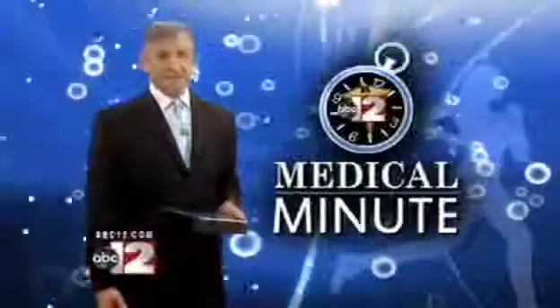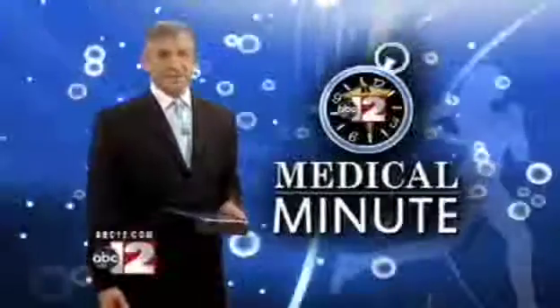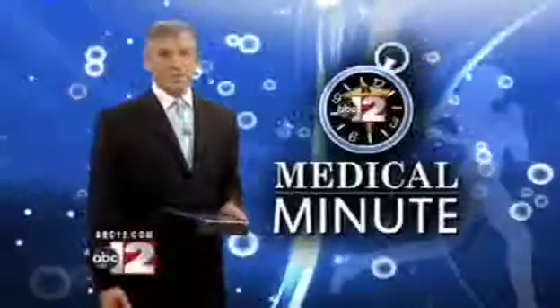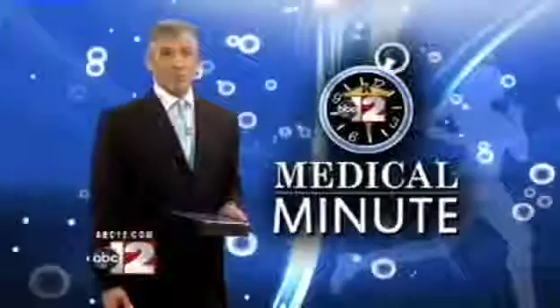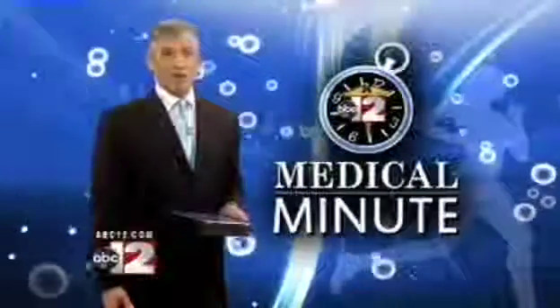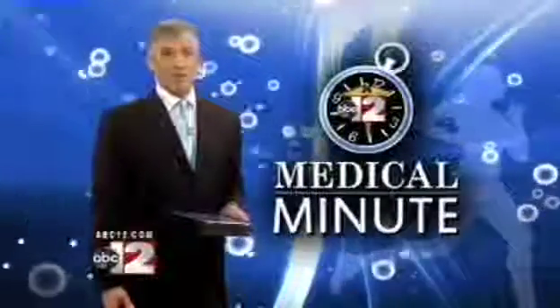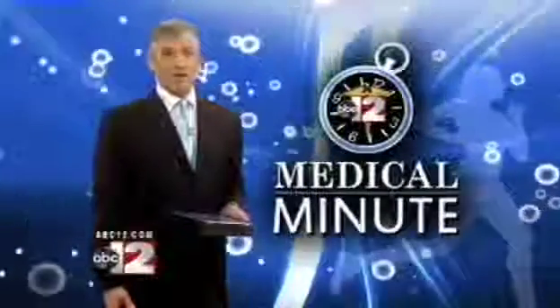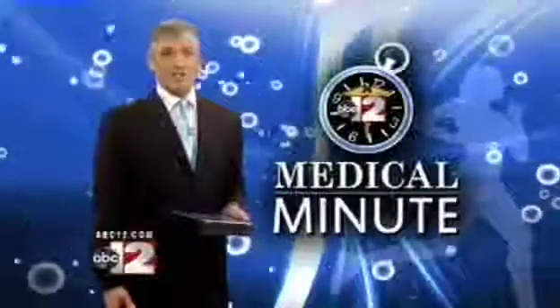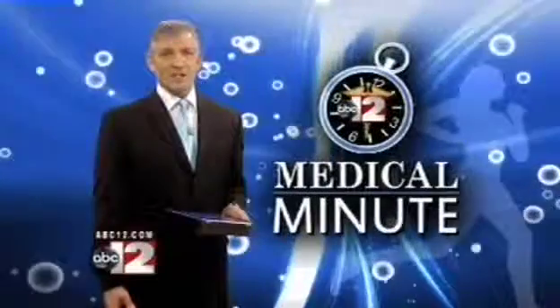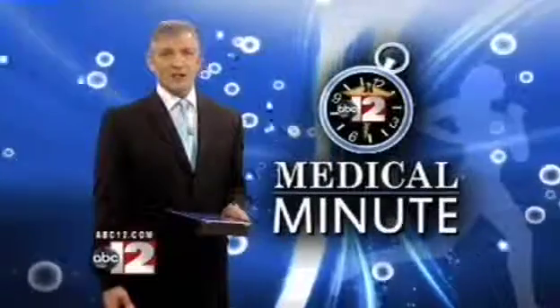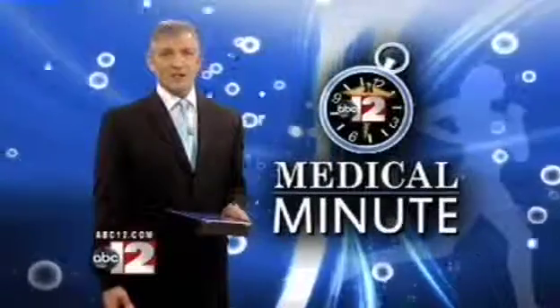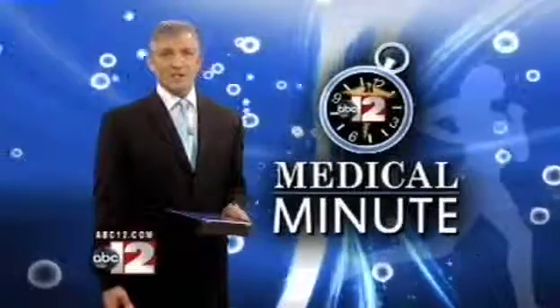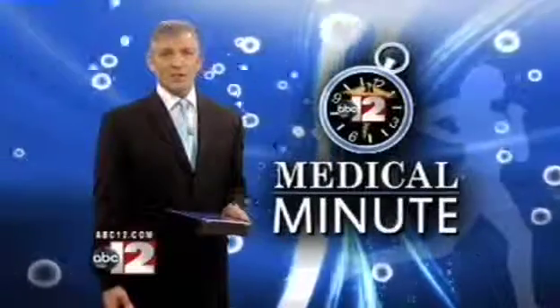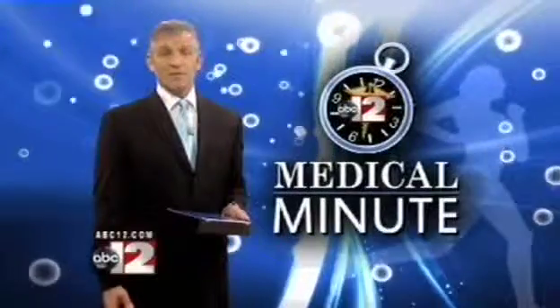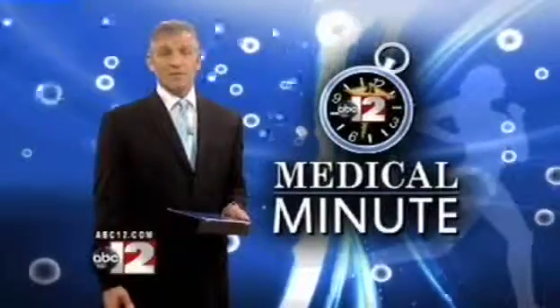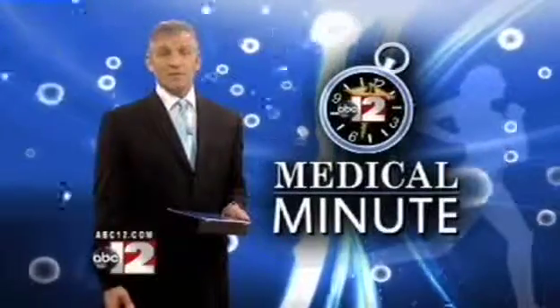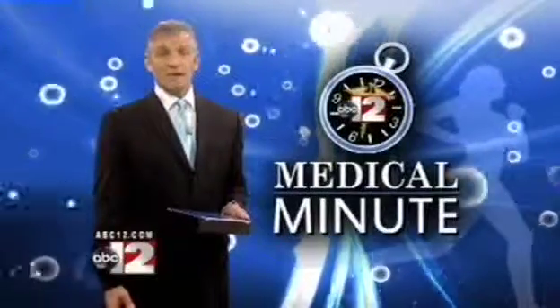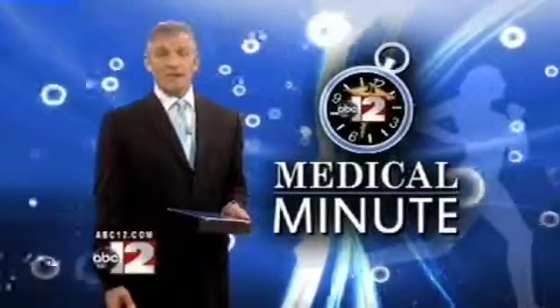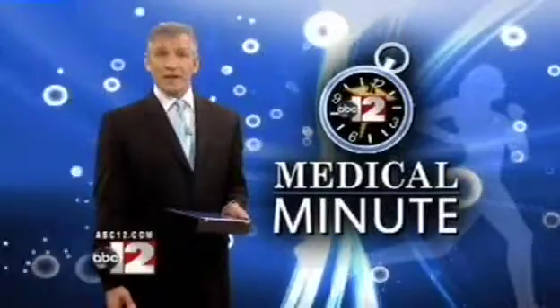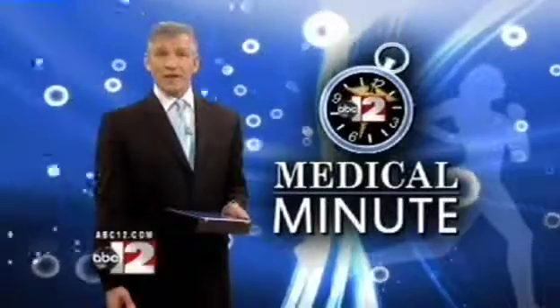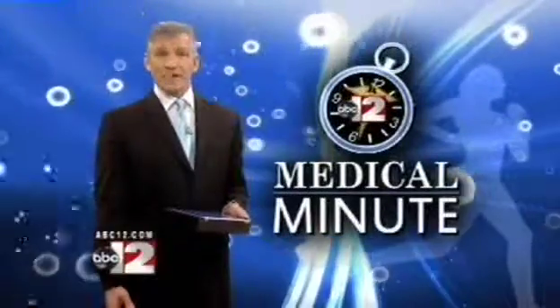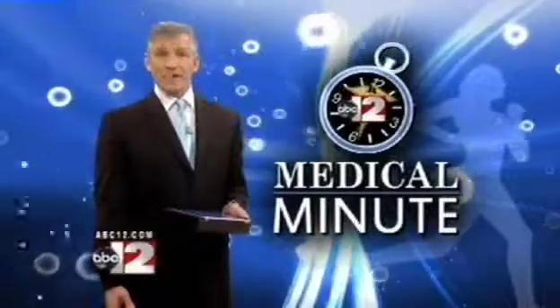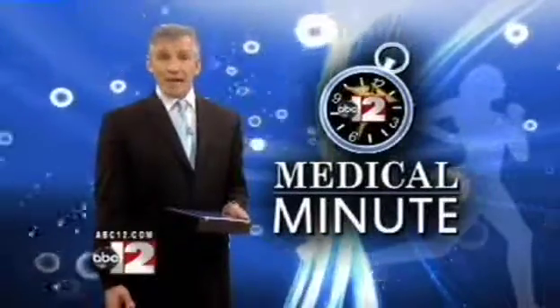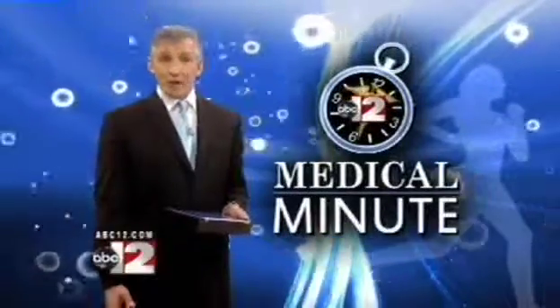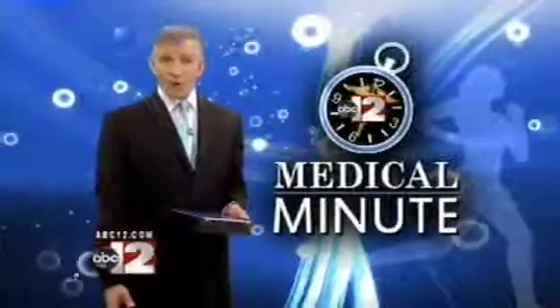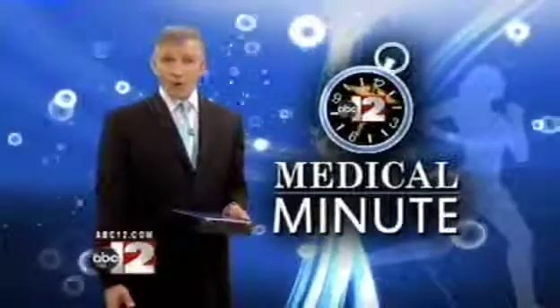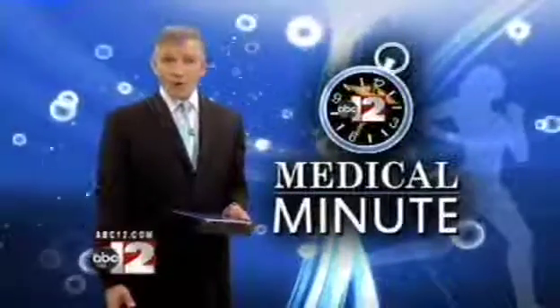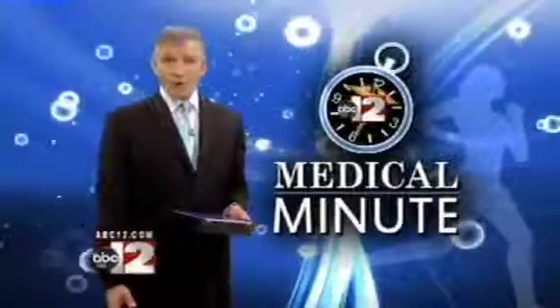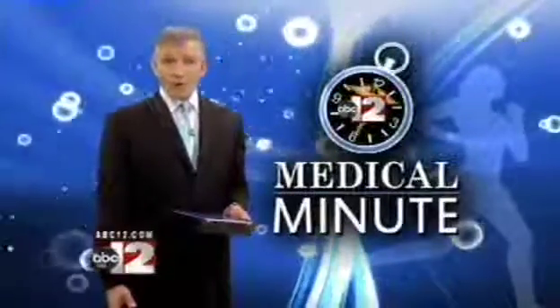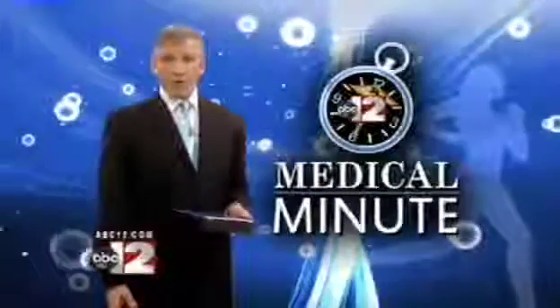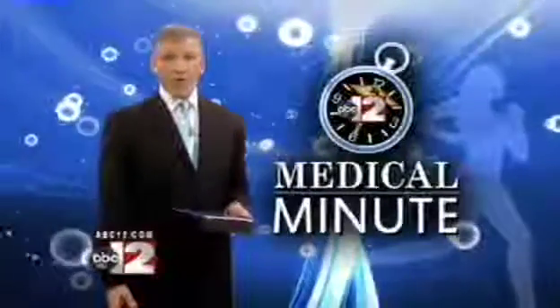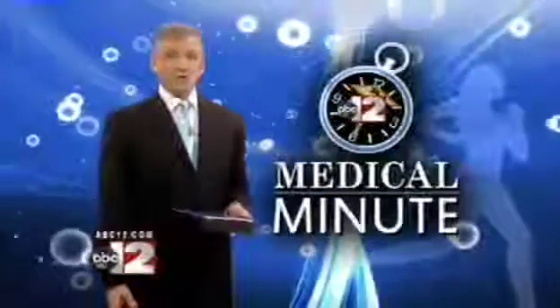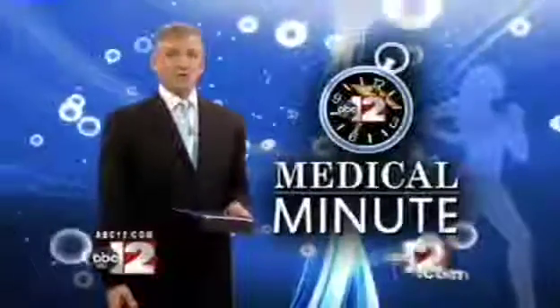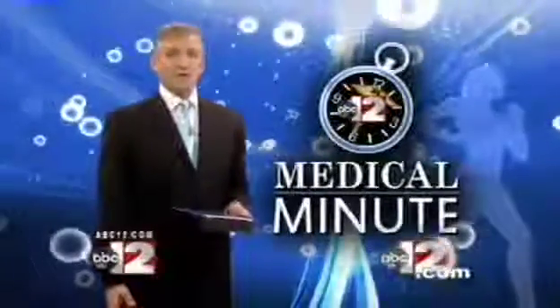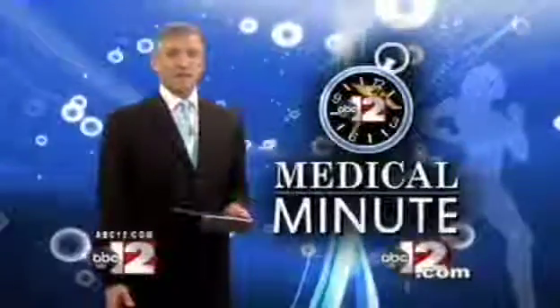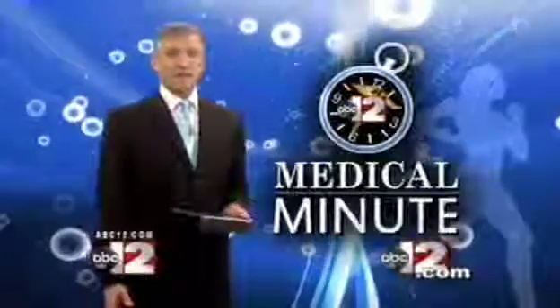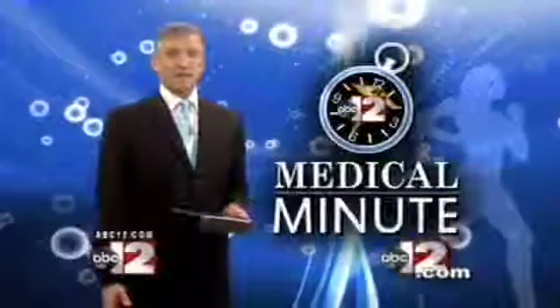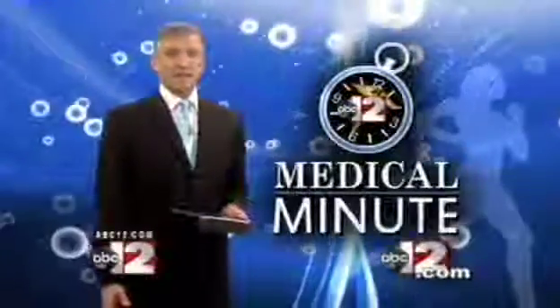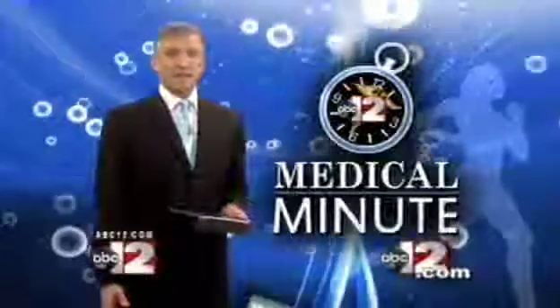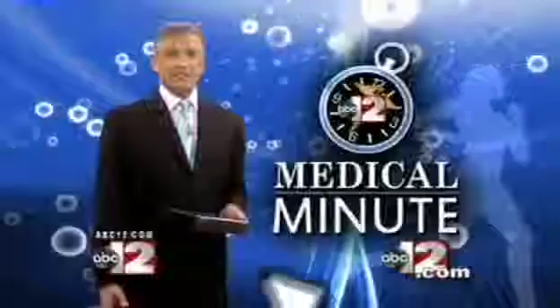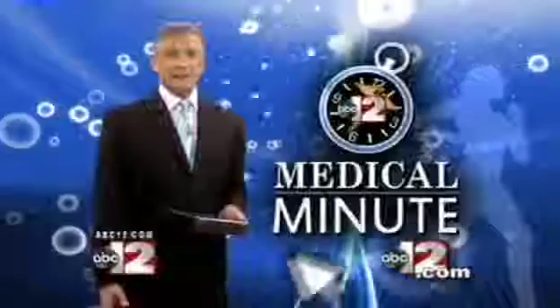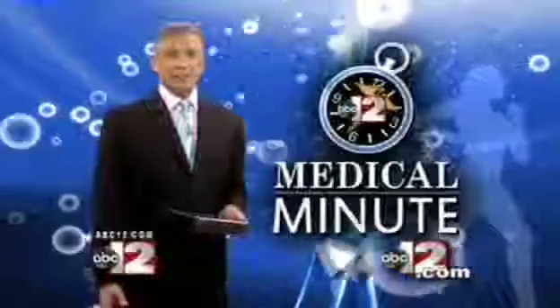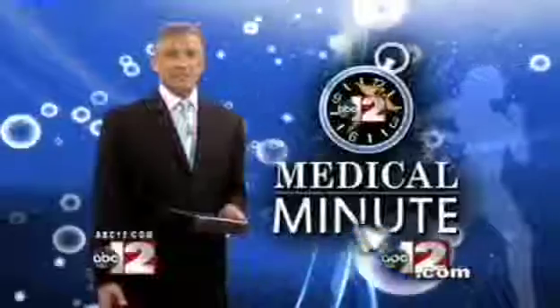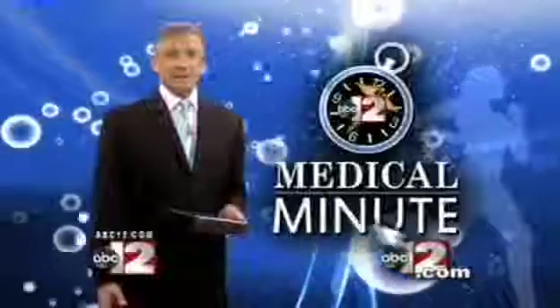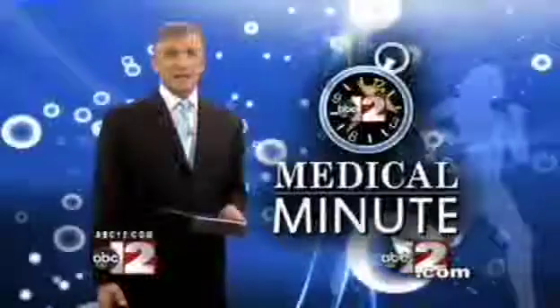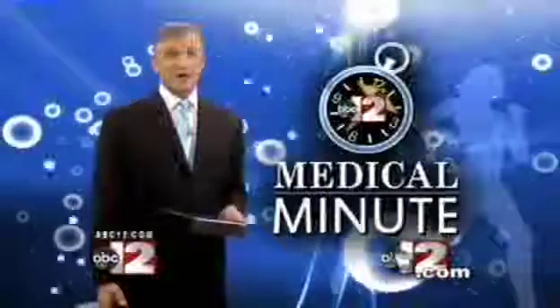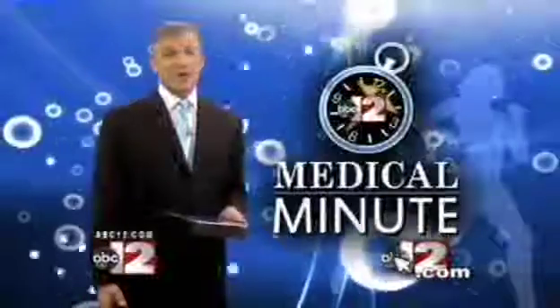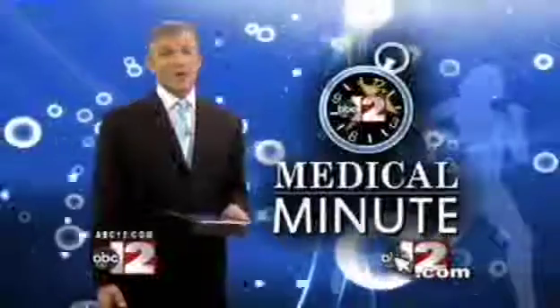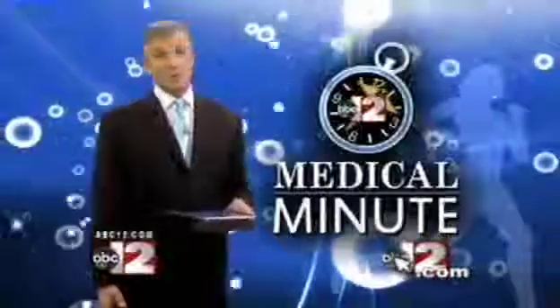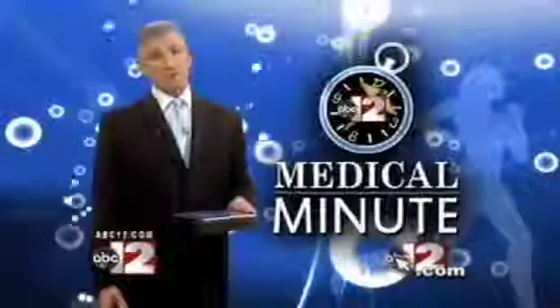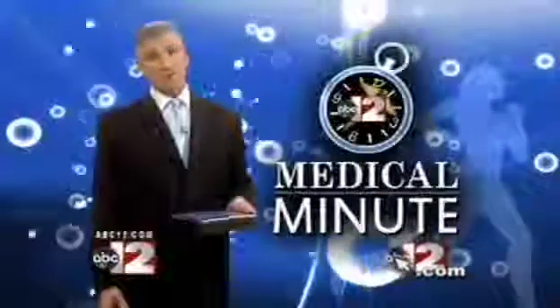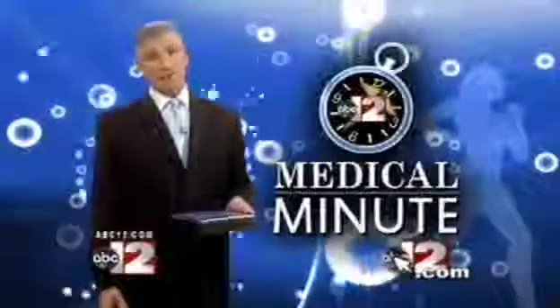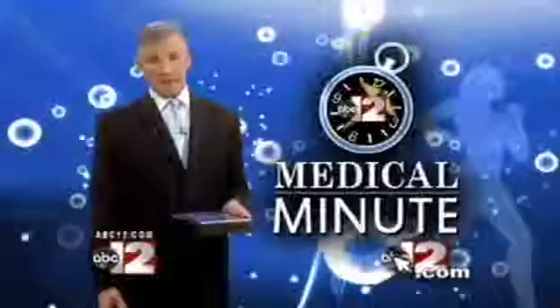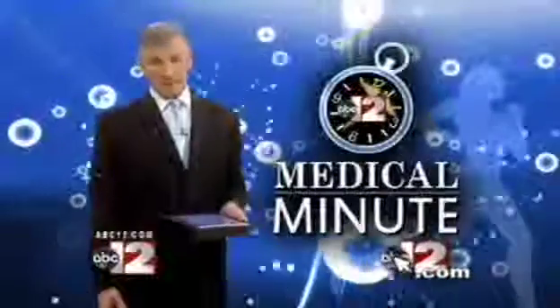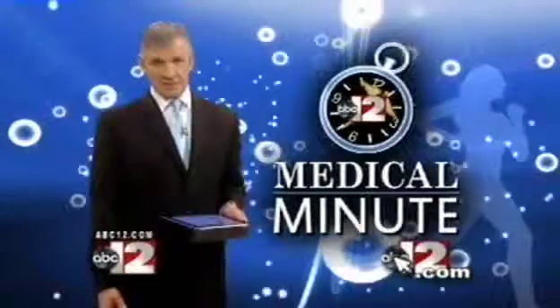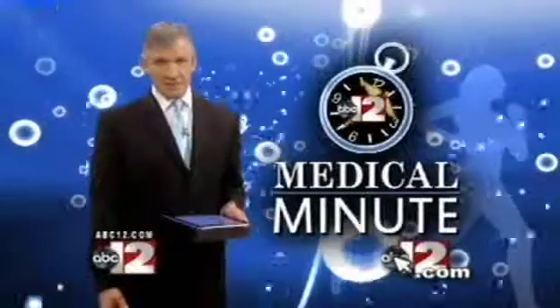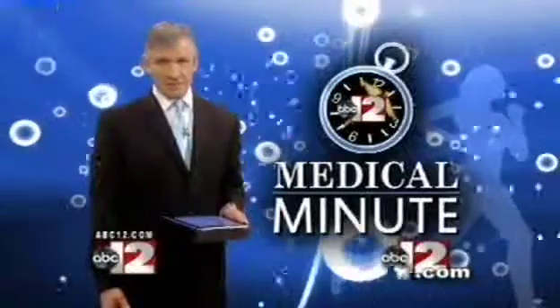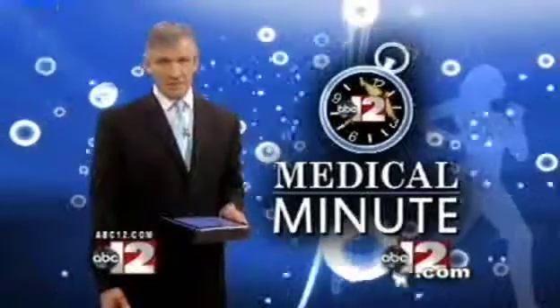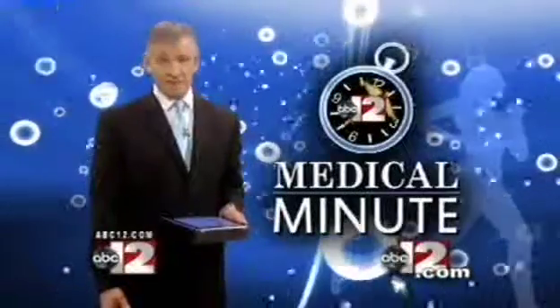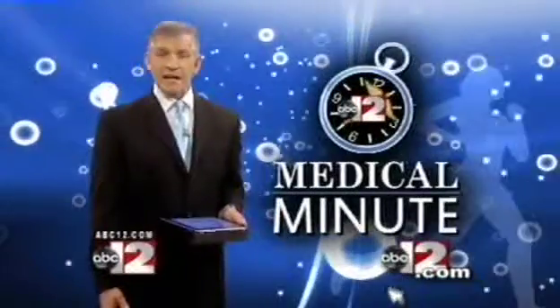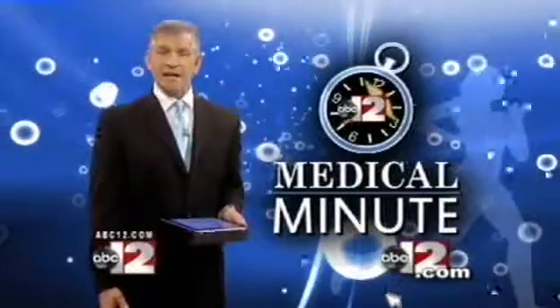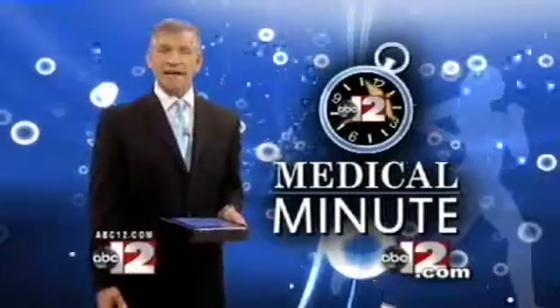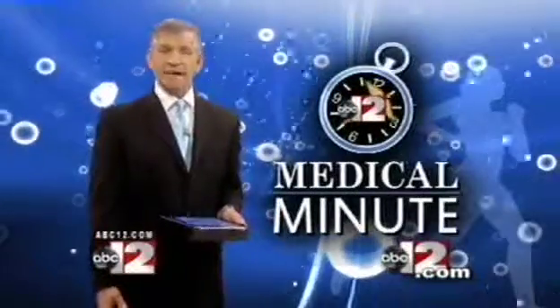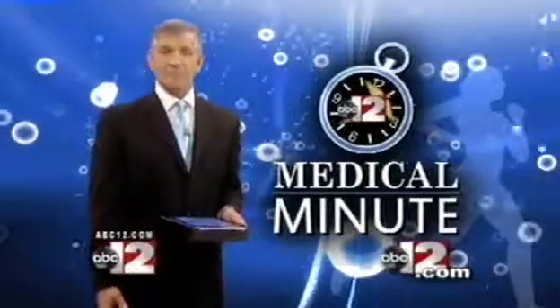For more information on this story, visit McLaren.org. You can also find a link to that website on our website, ABC12.com.